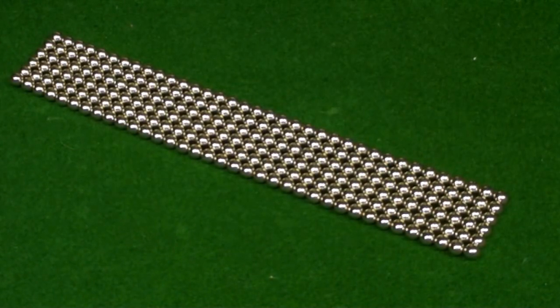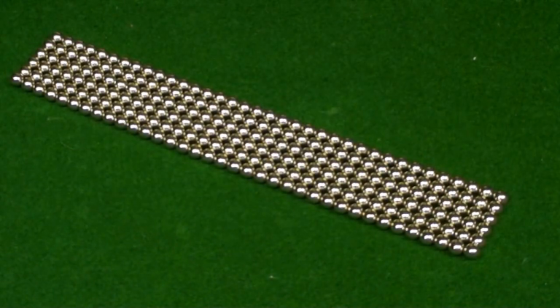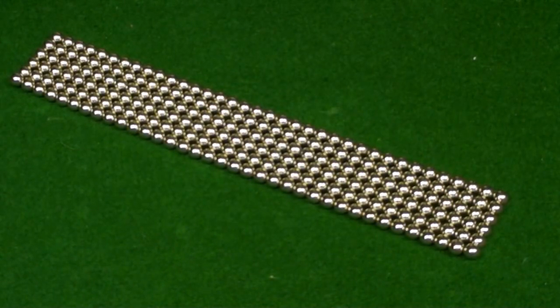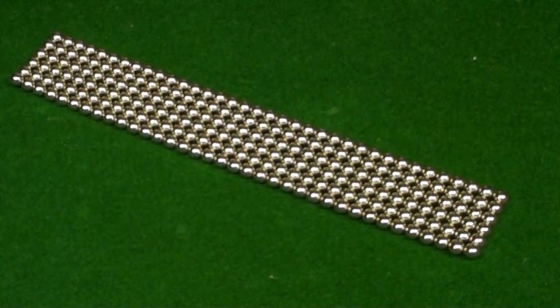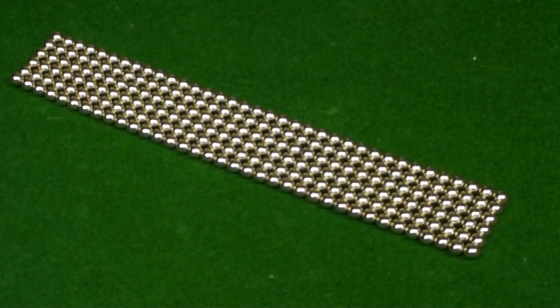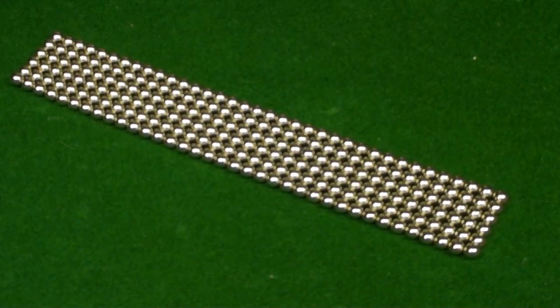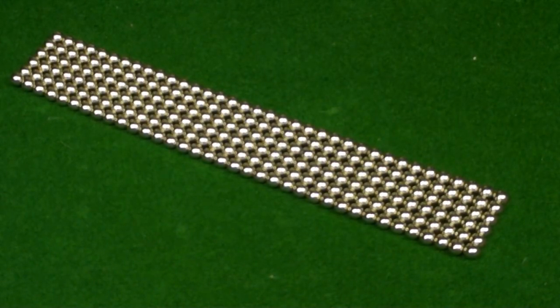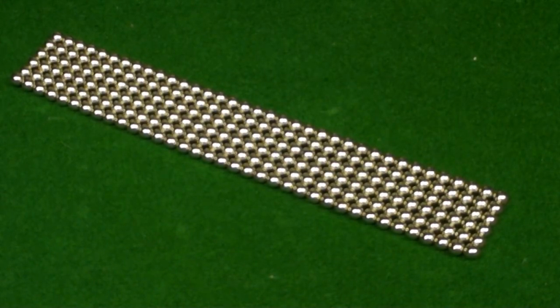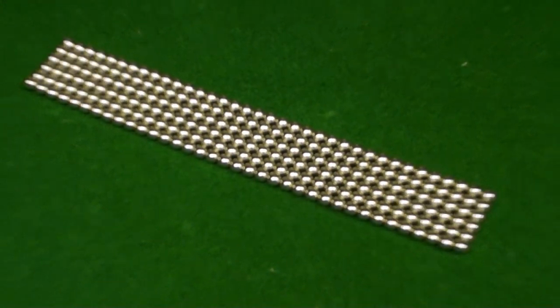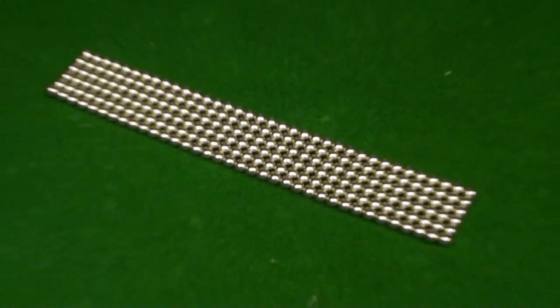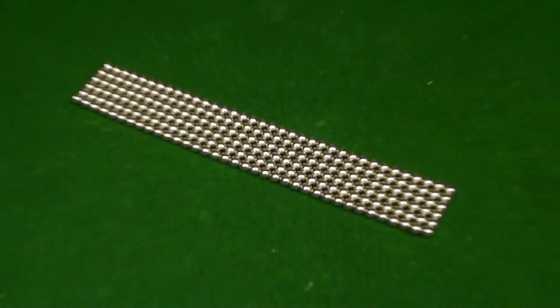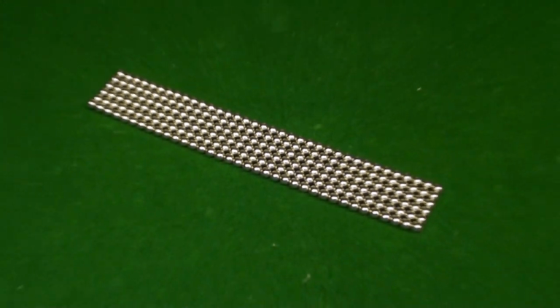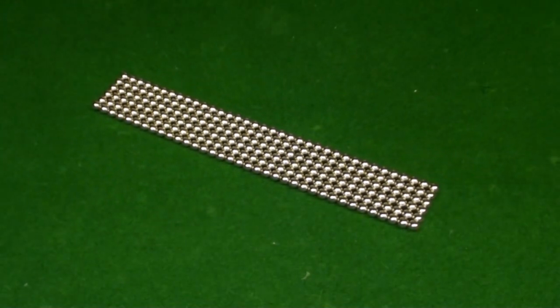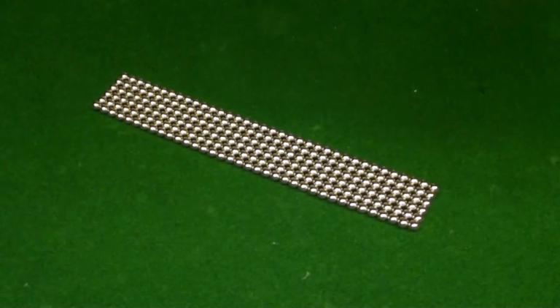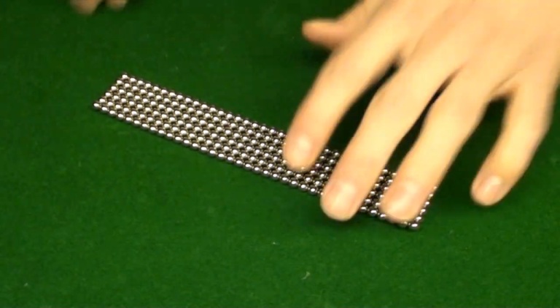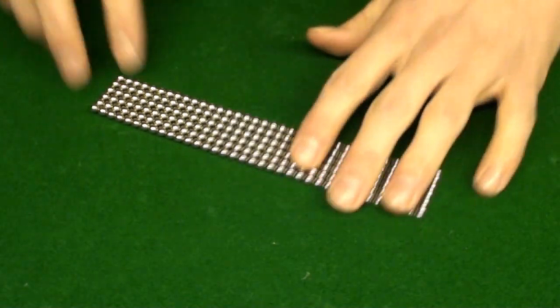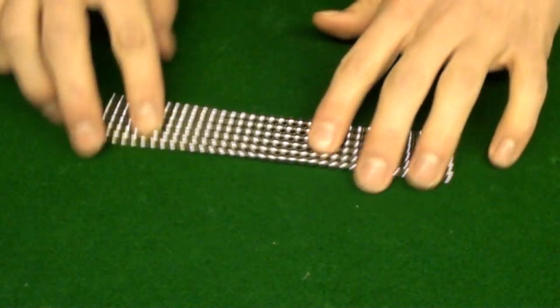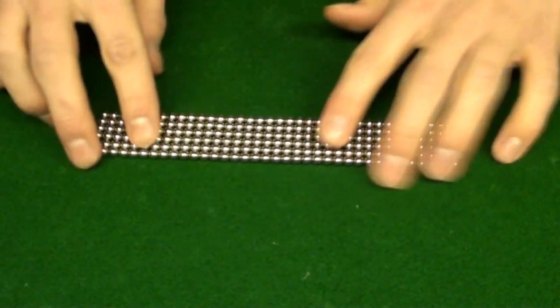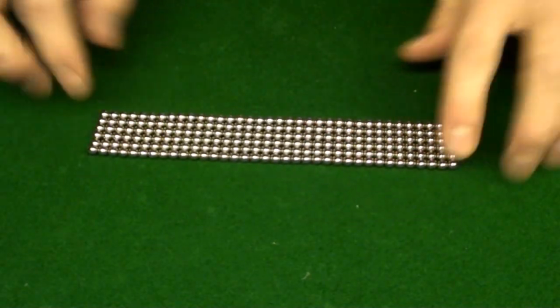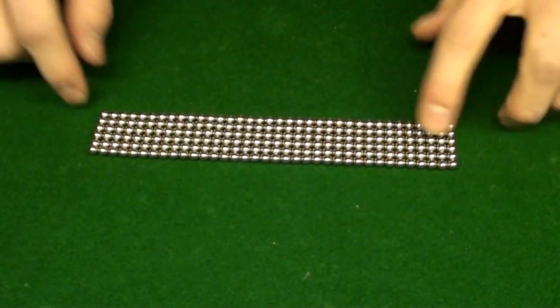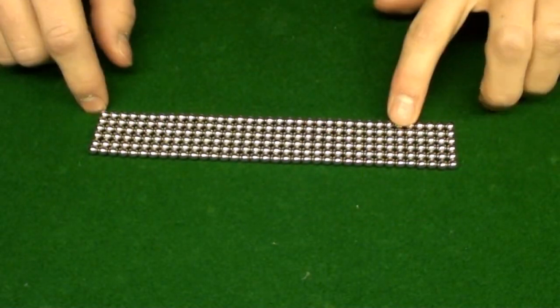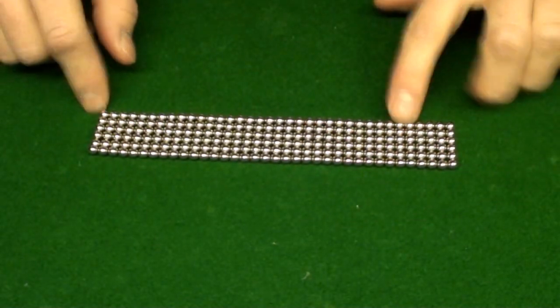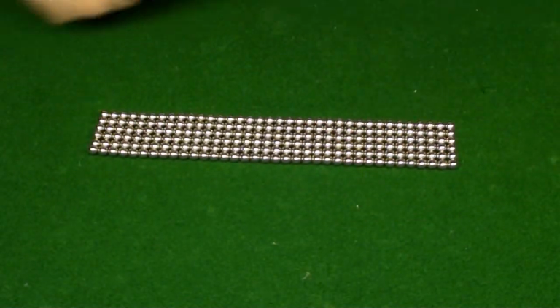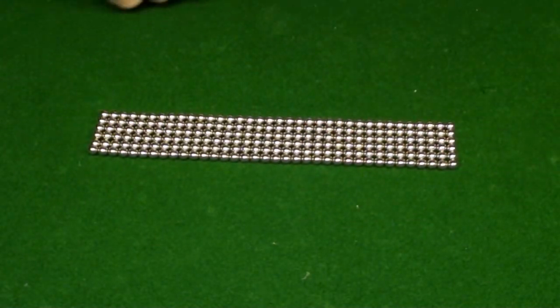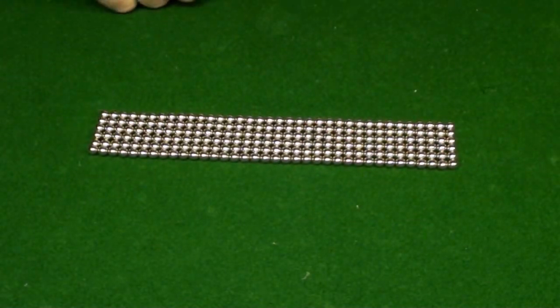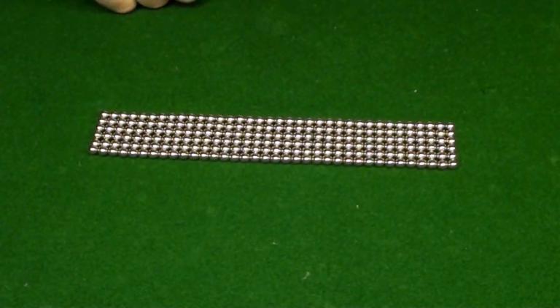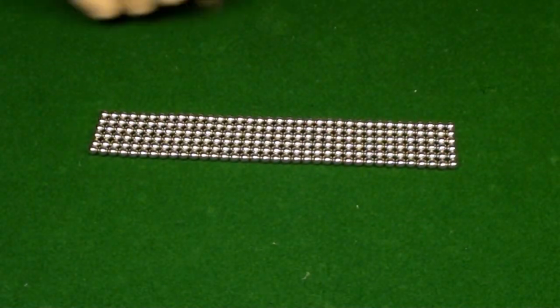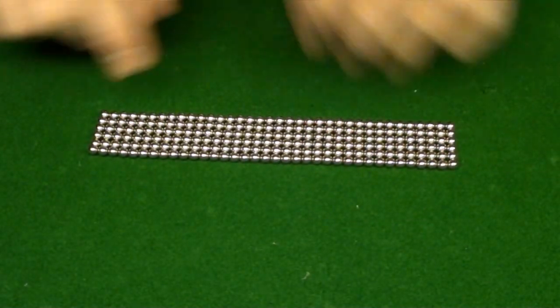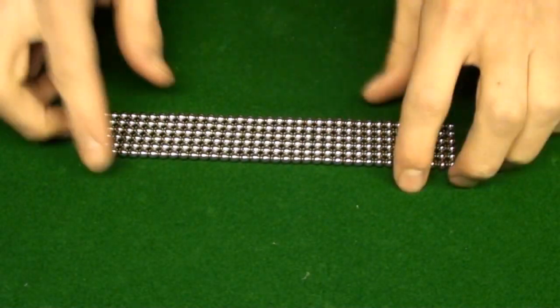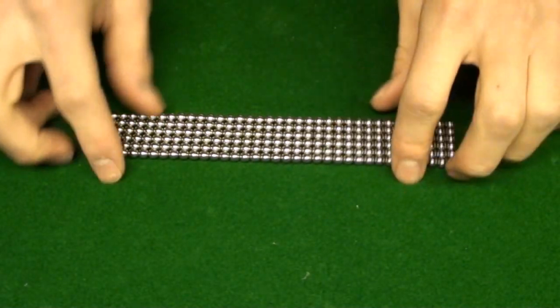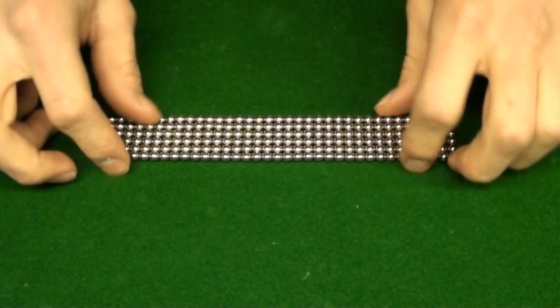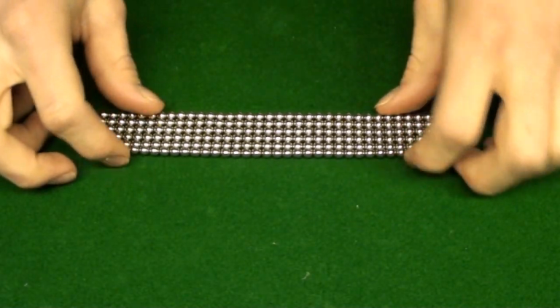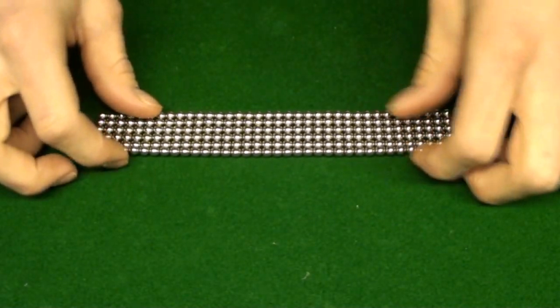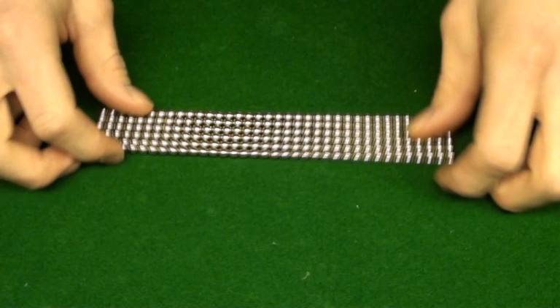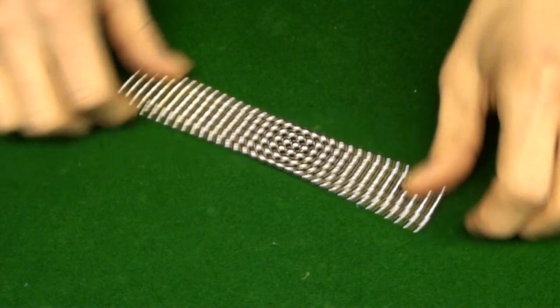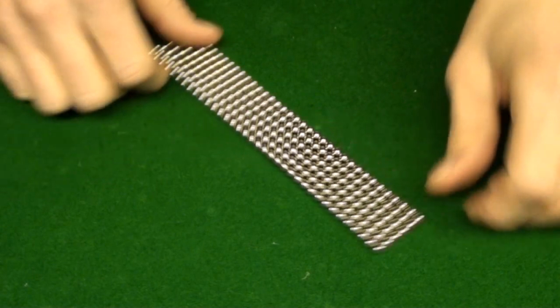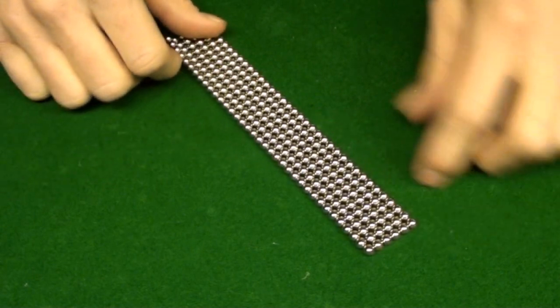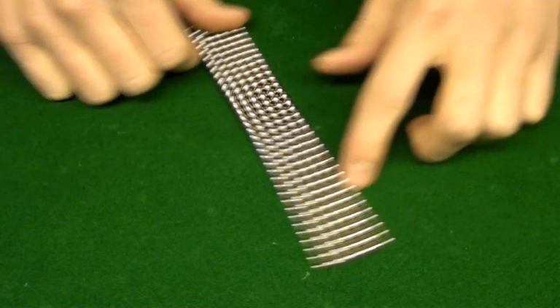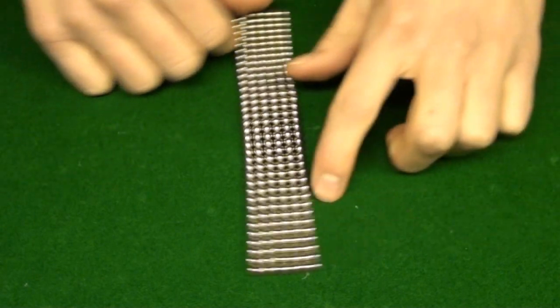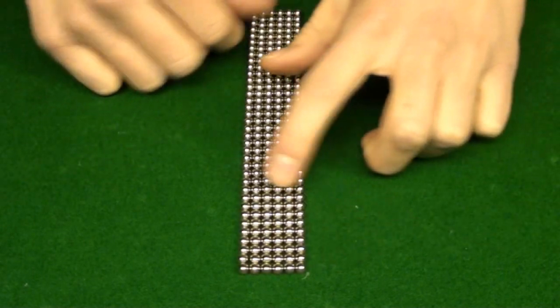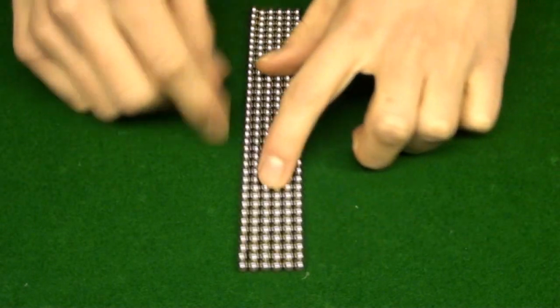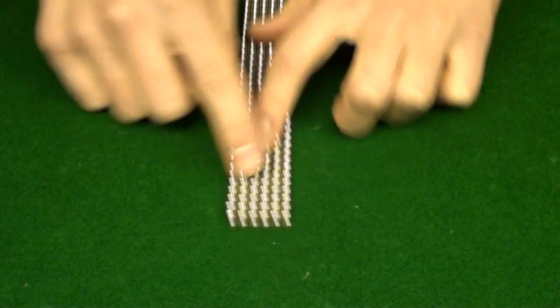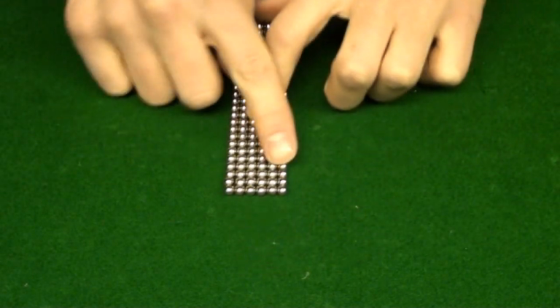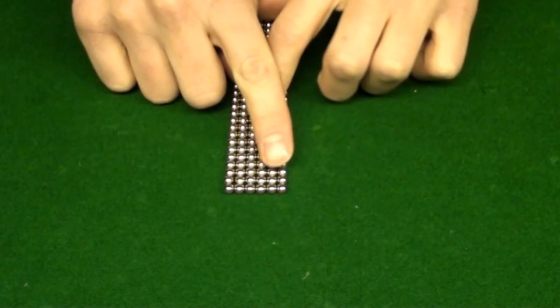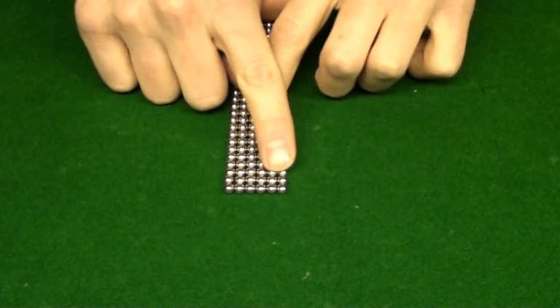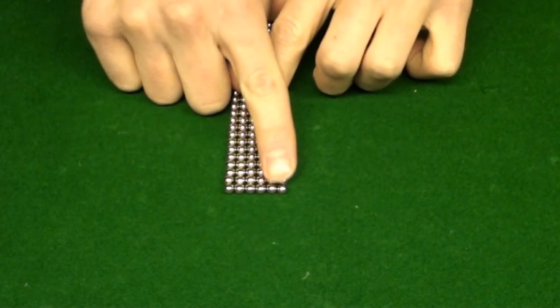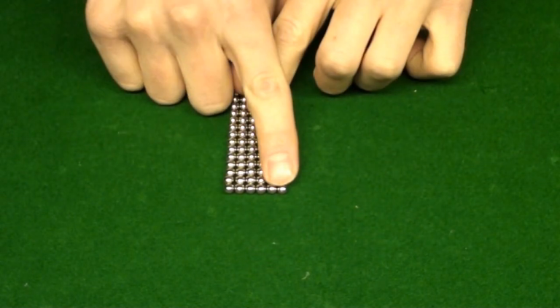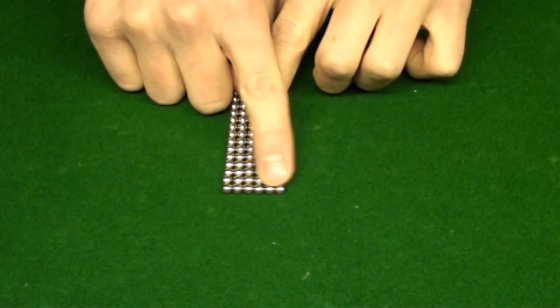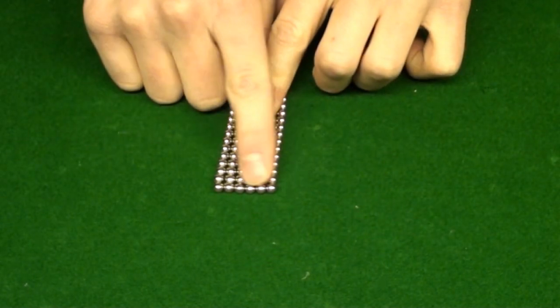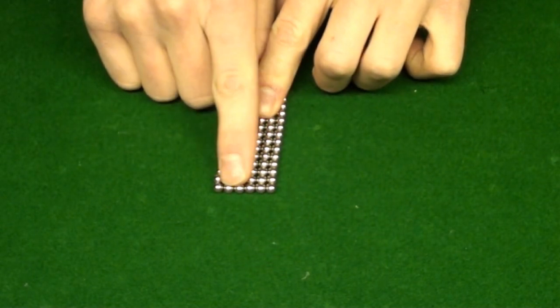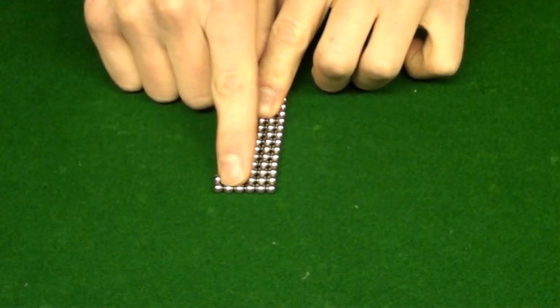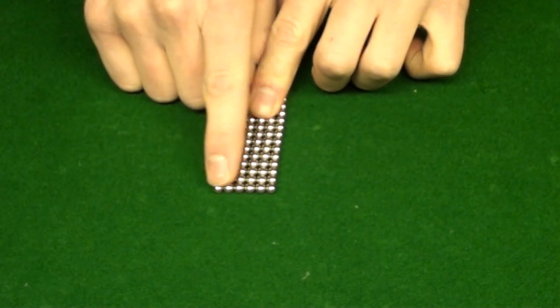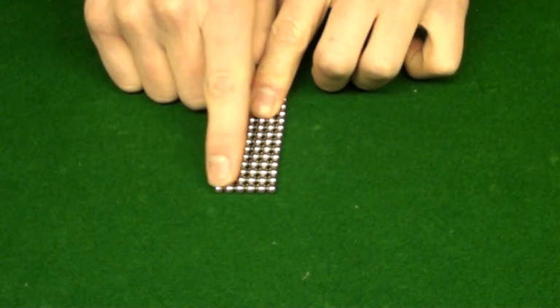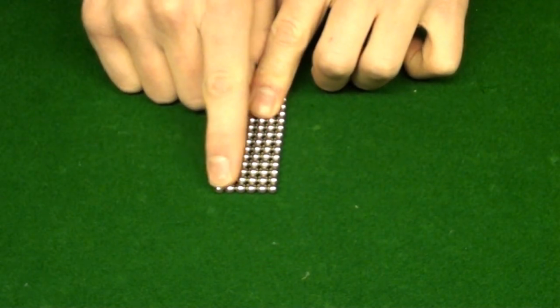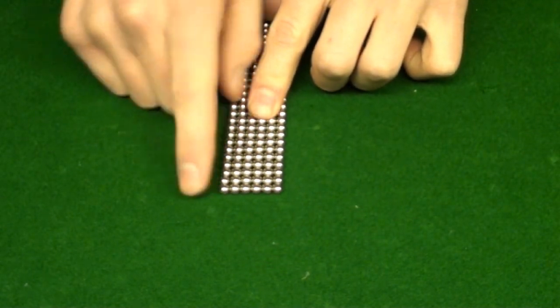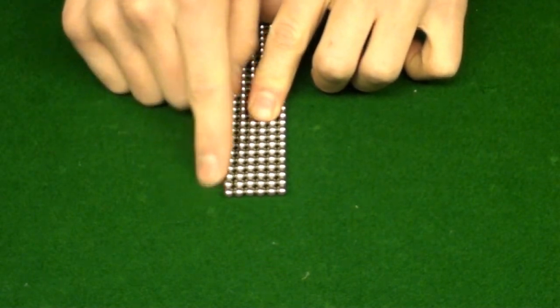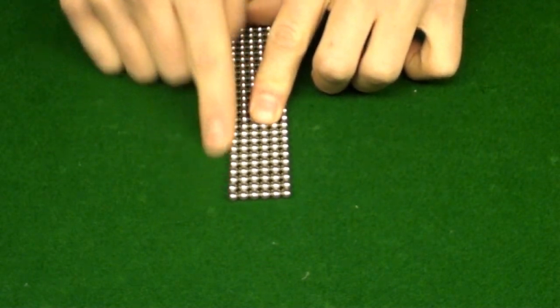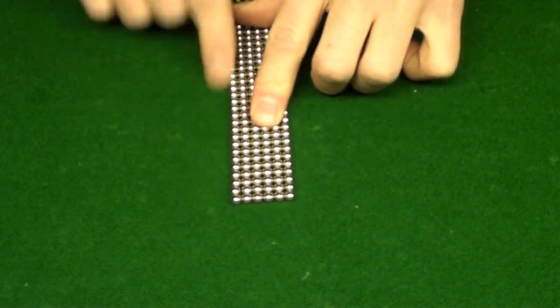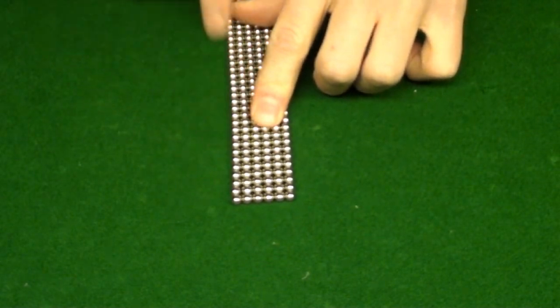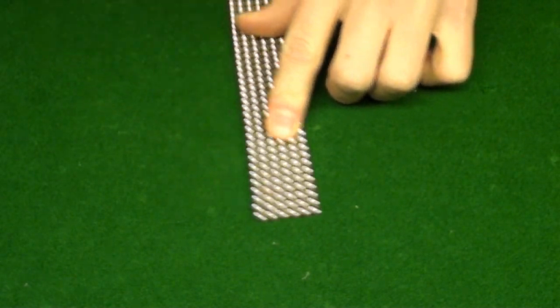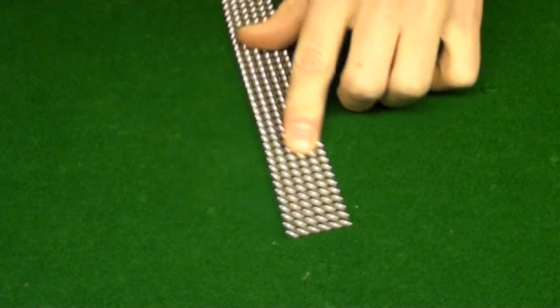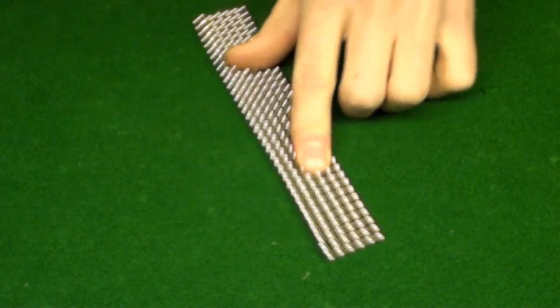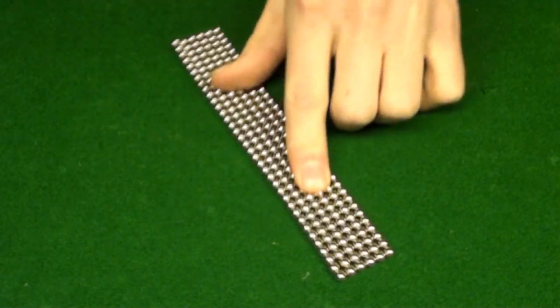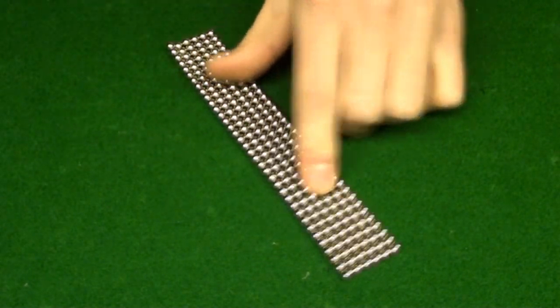When you're done, it will look like this. It will be six by 36 long.